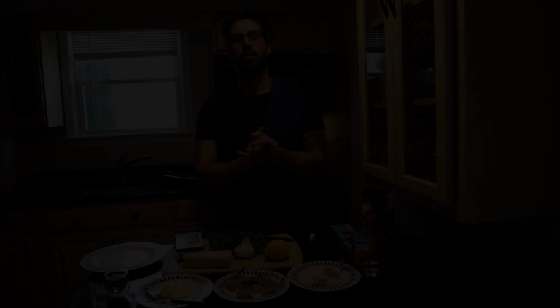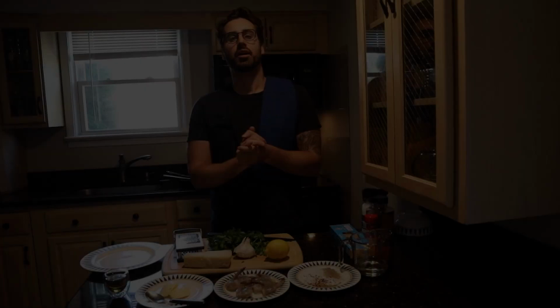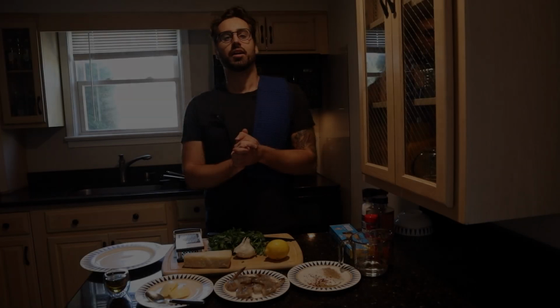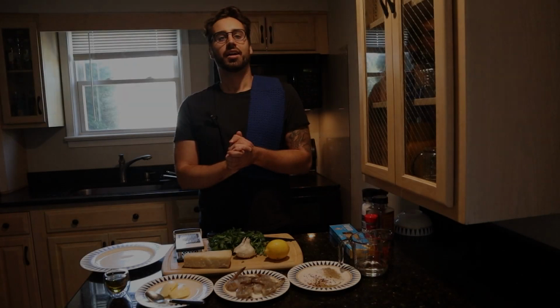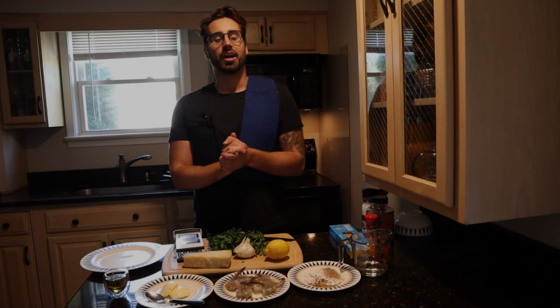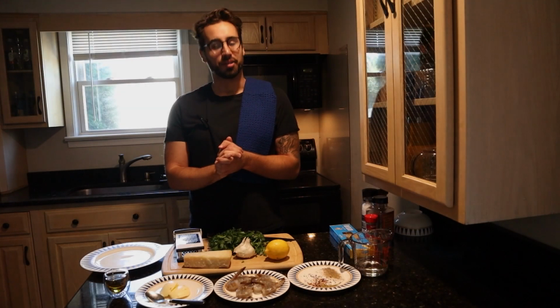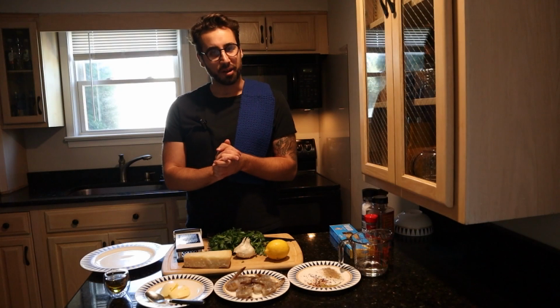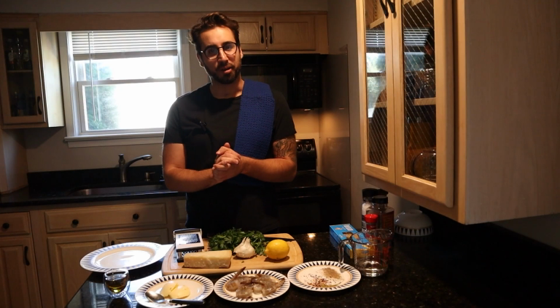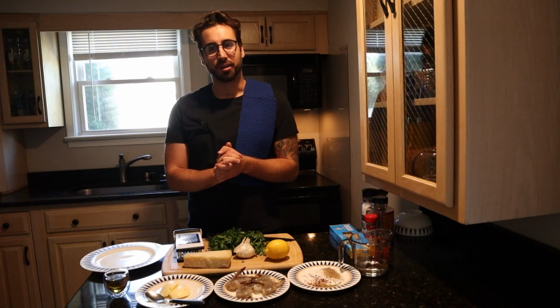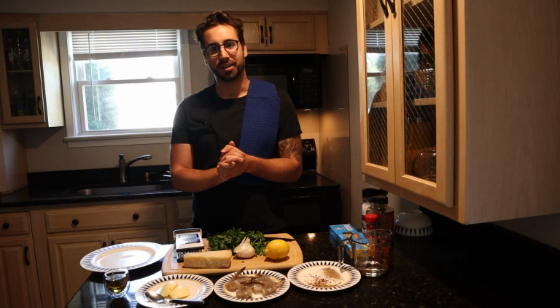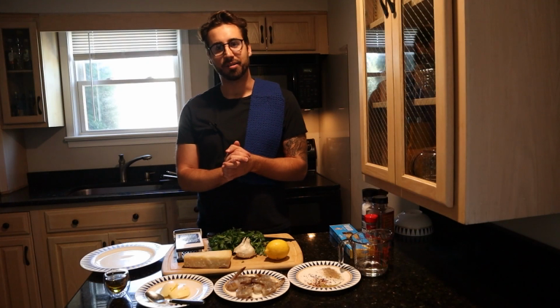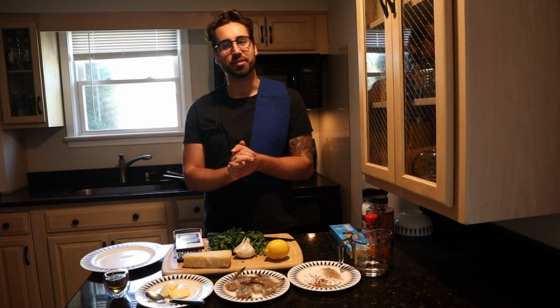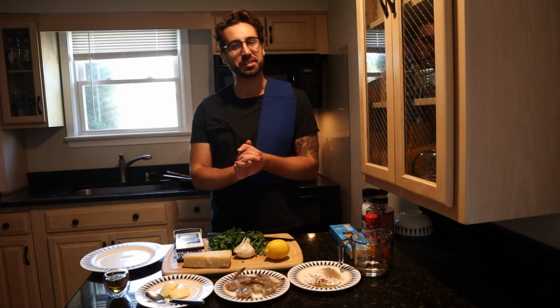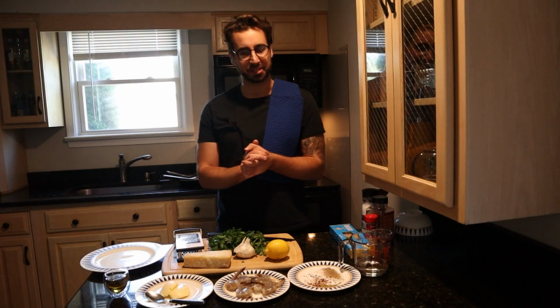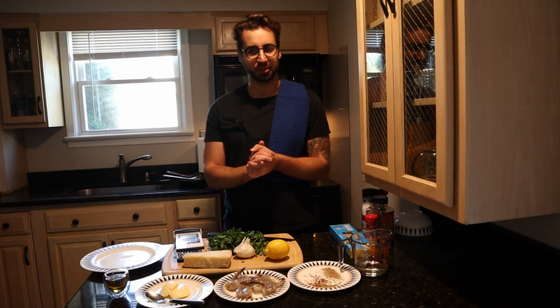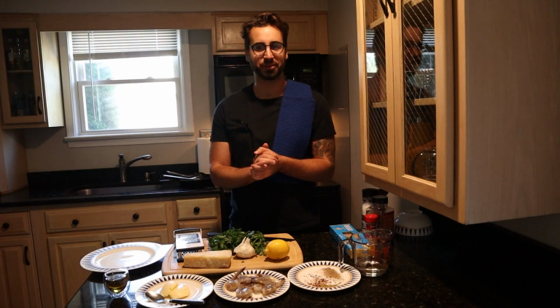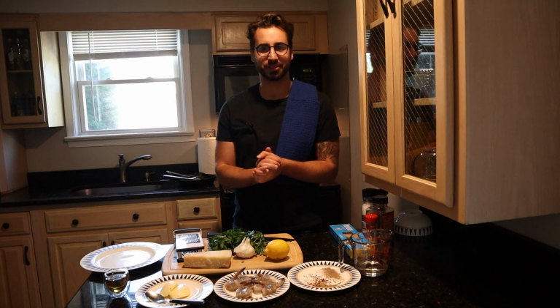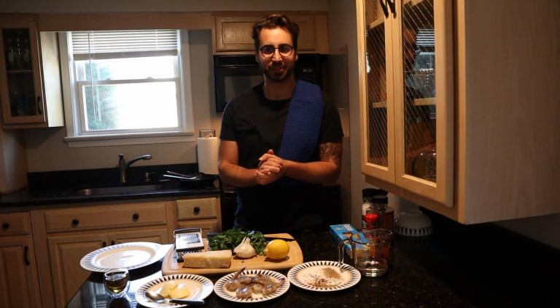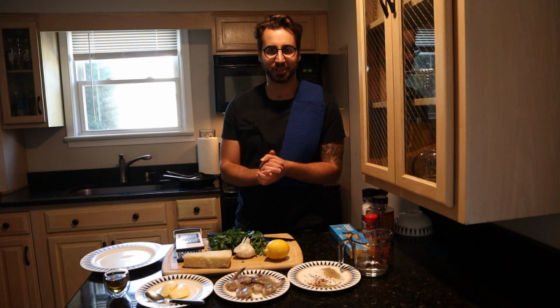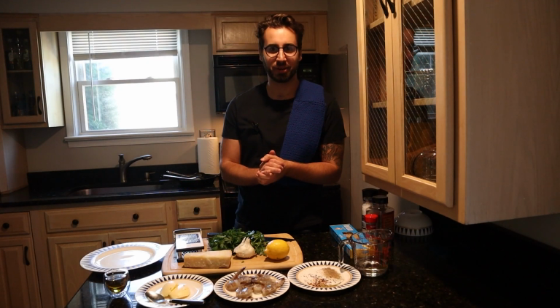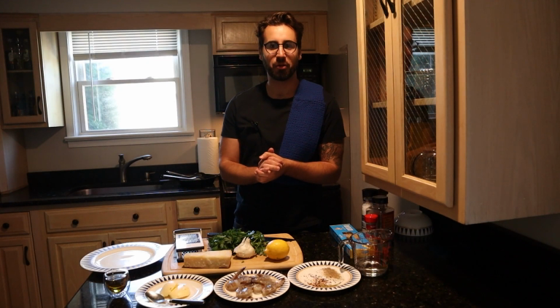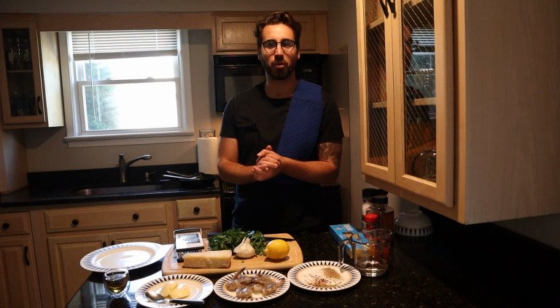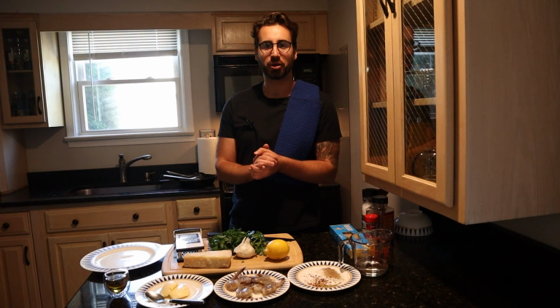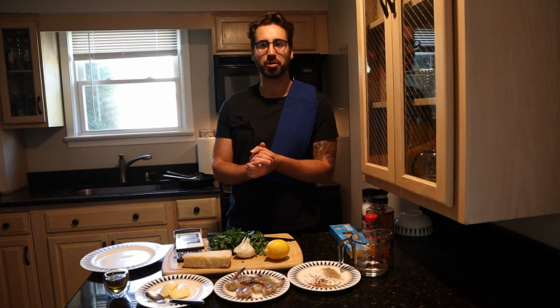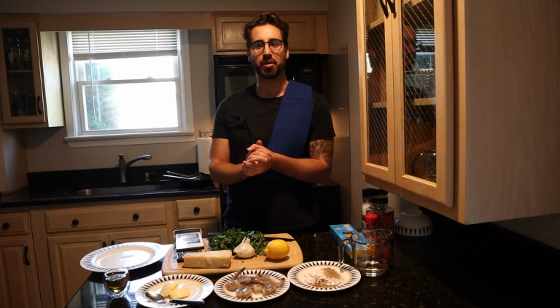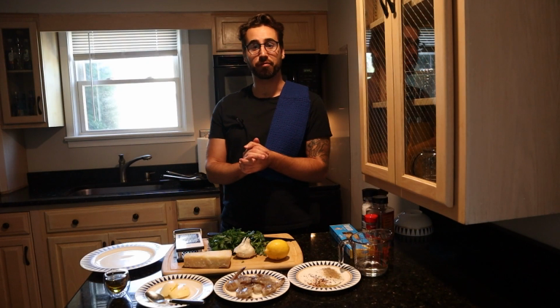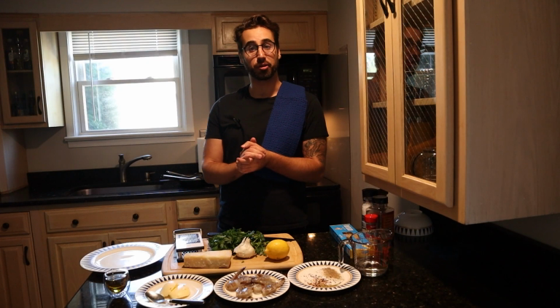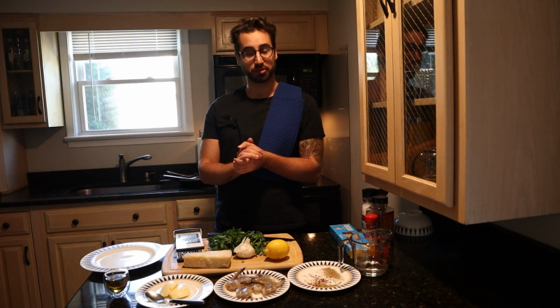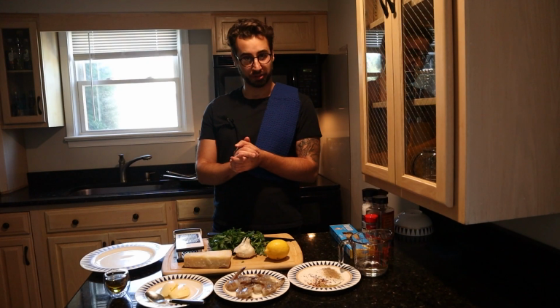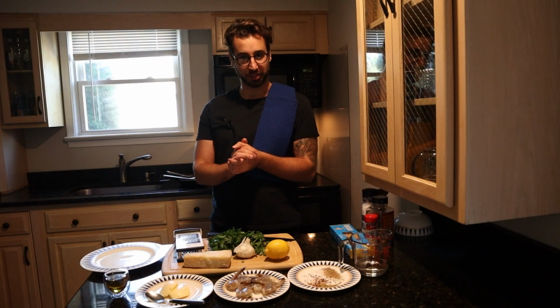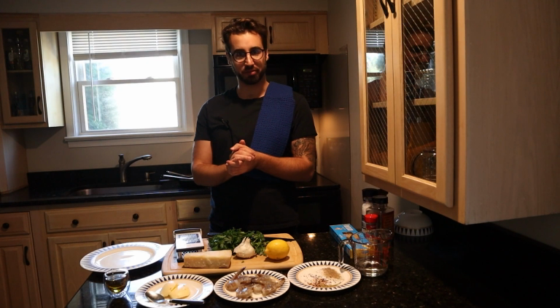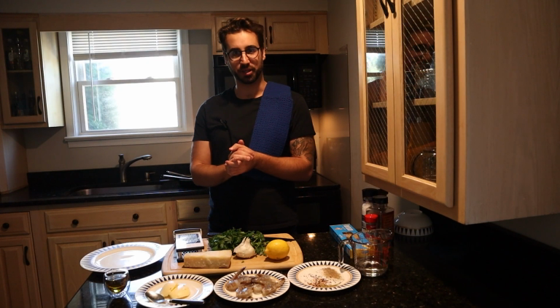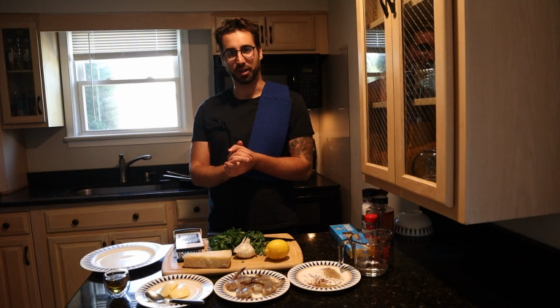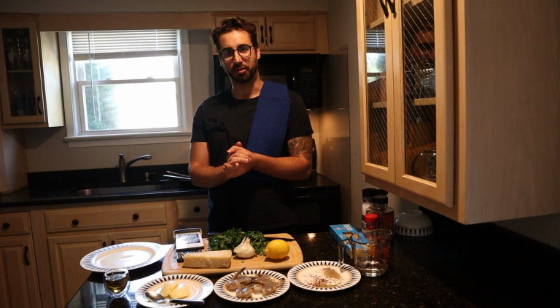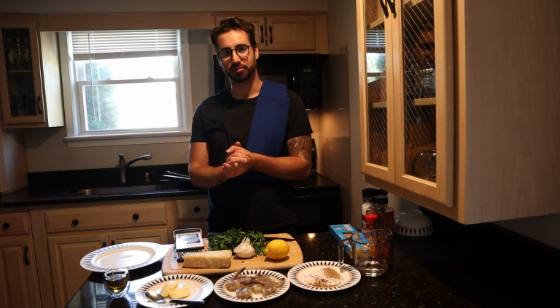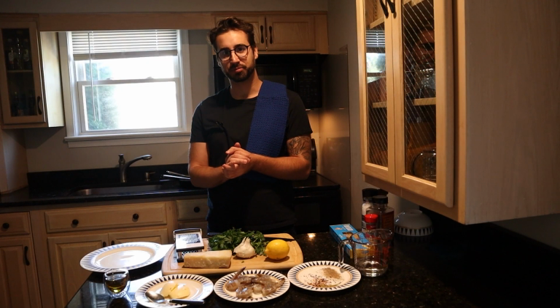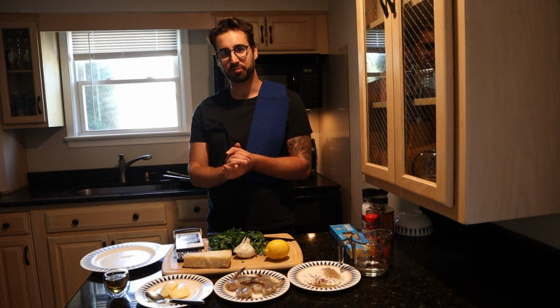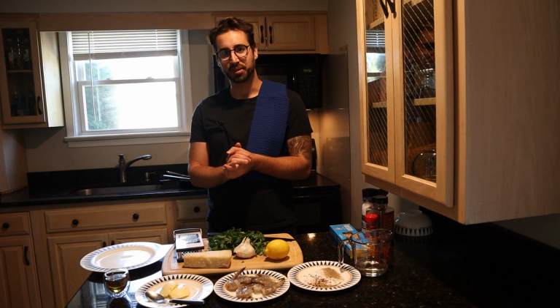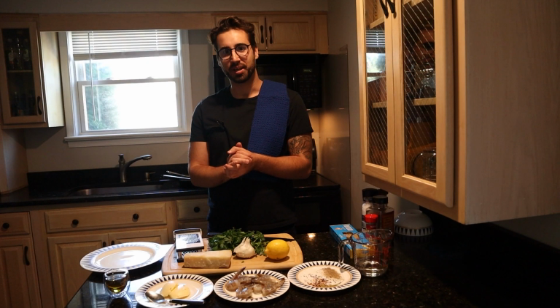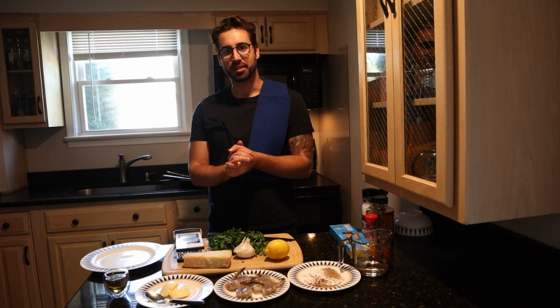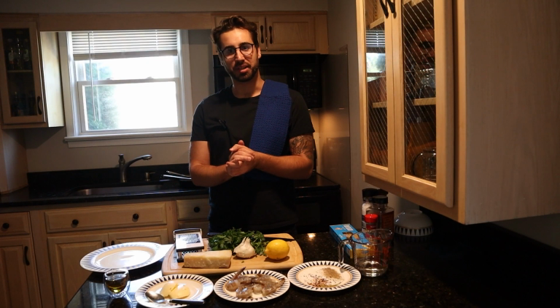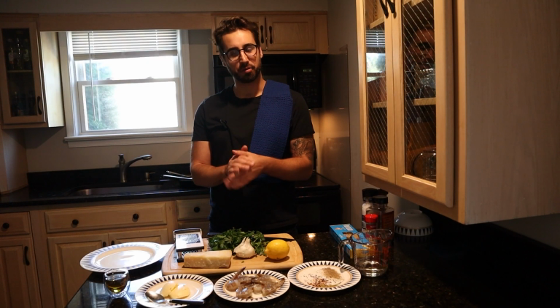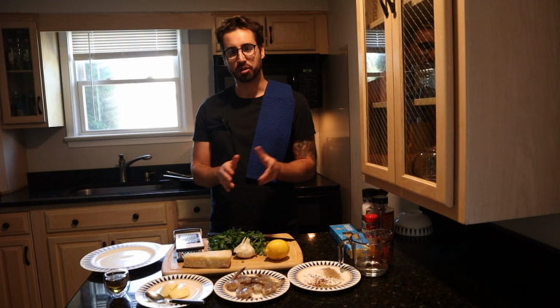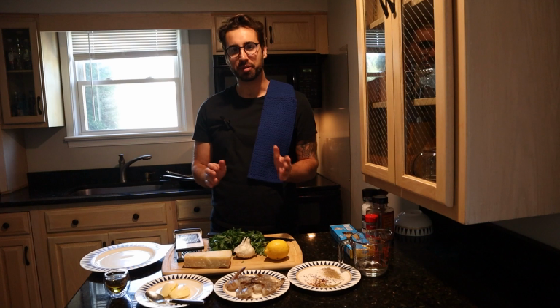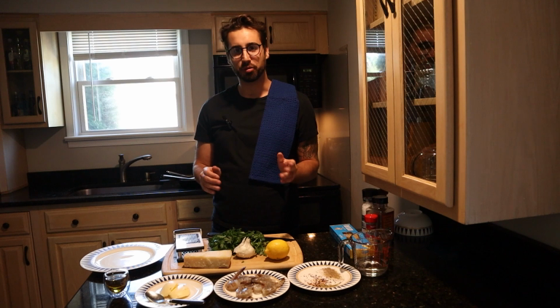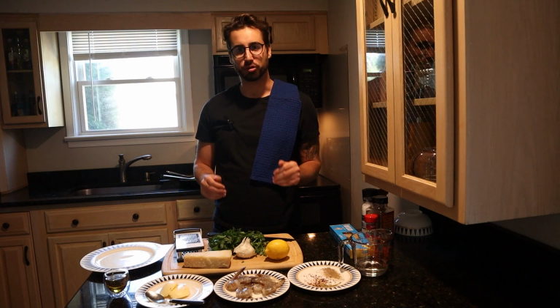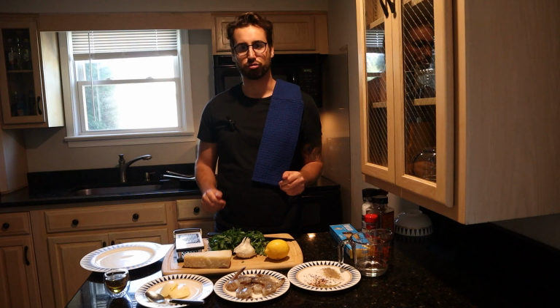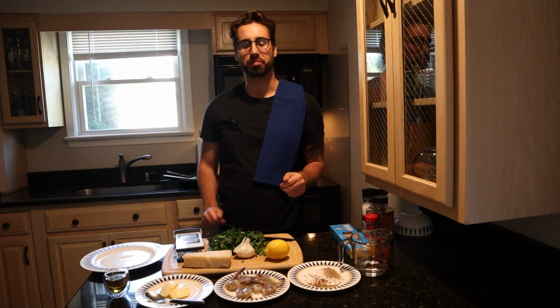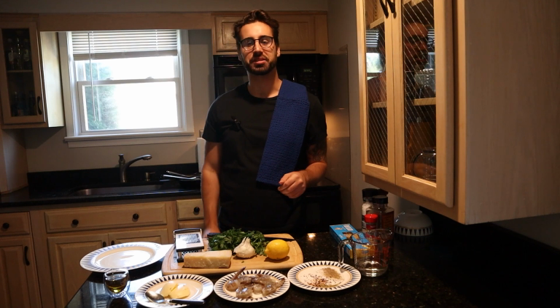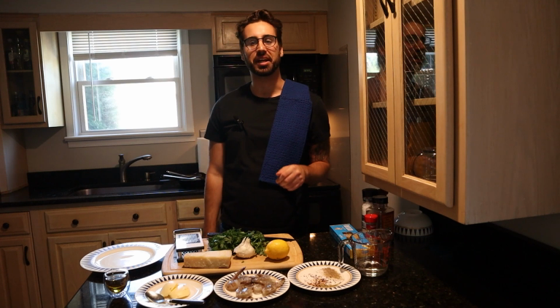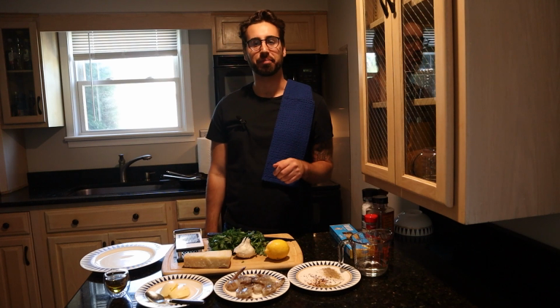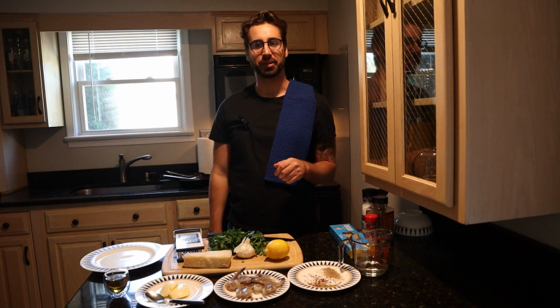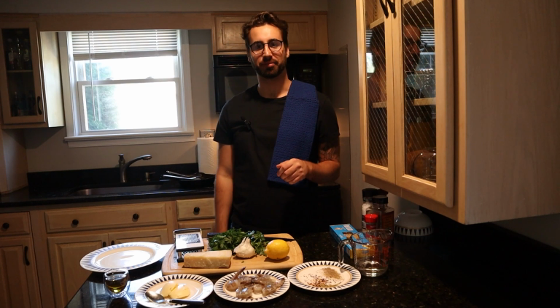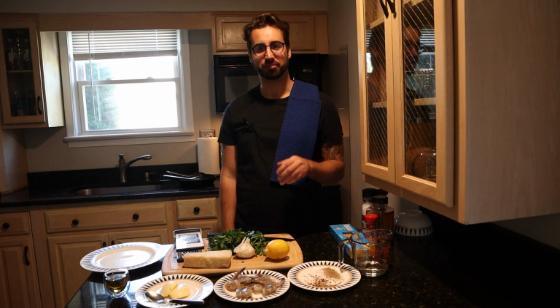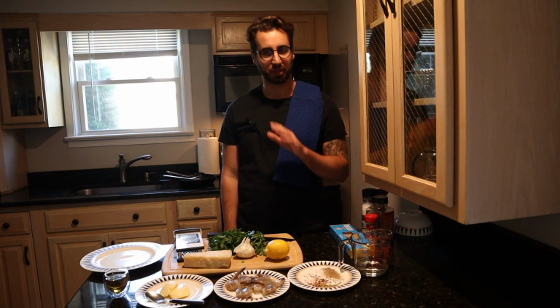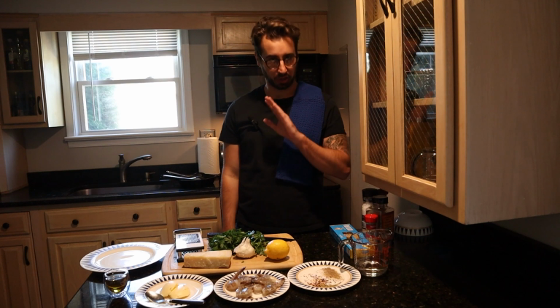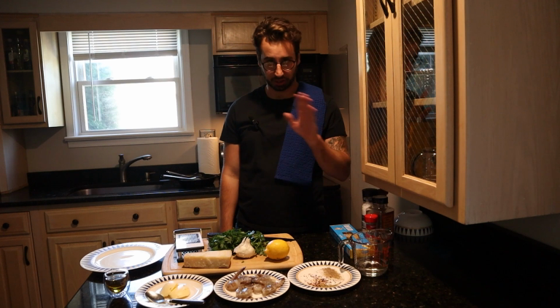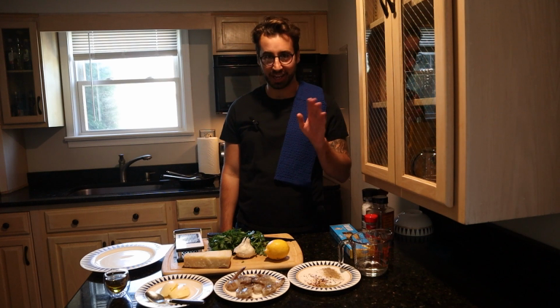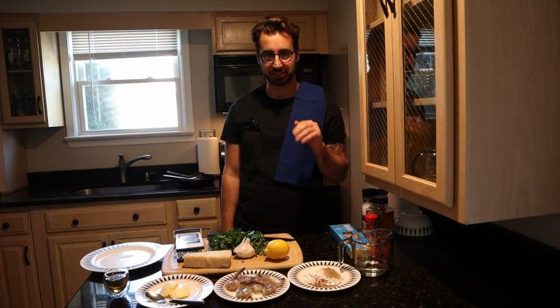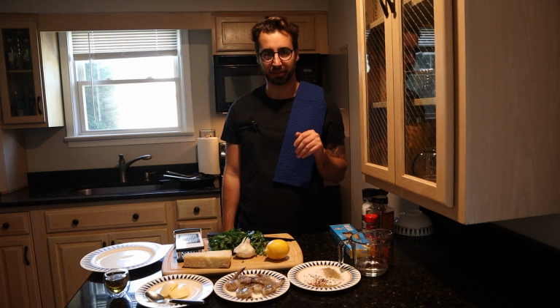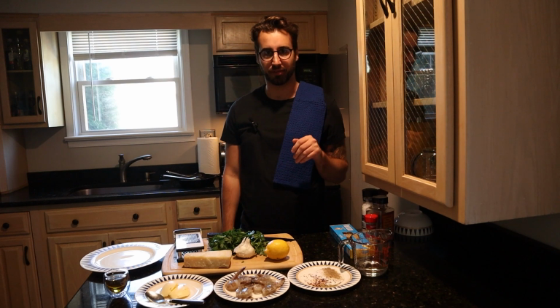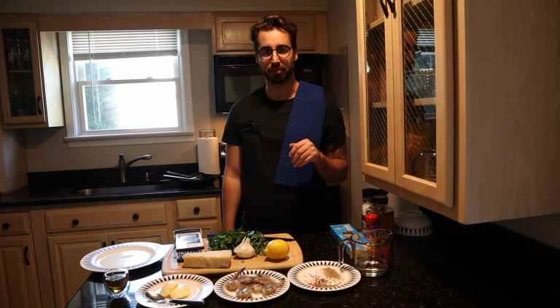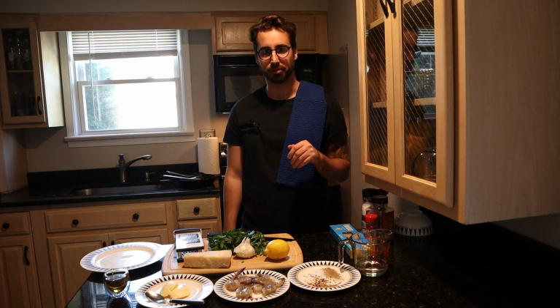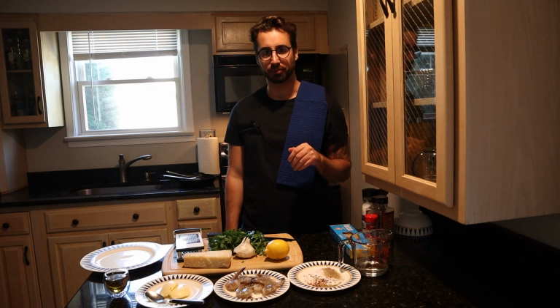Hello, Vince here. Welcome to my first cooking video. Today we're going to be doing shrimp scampi, a classic favorite.